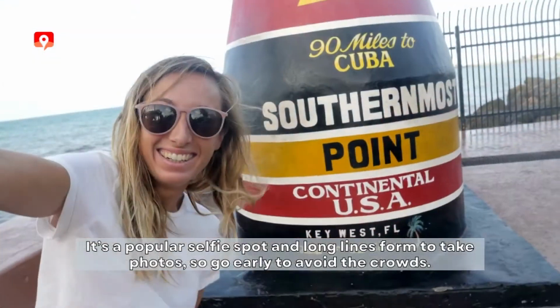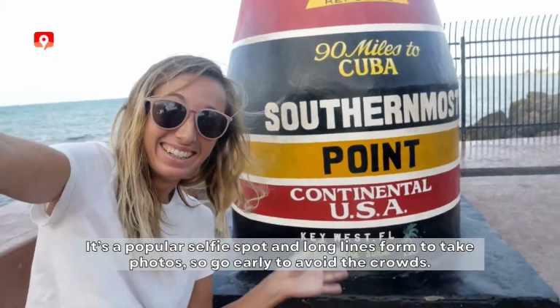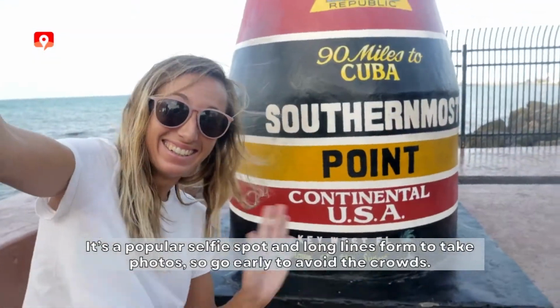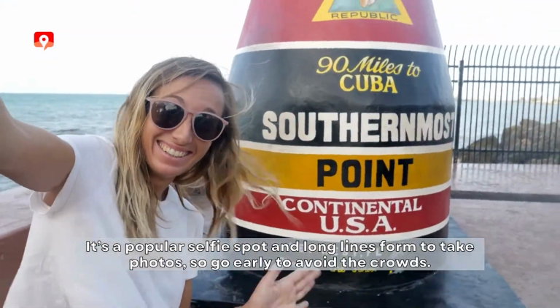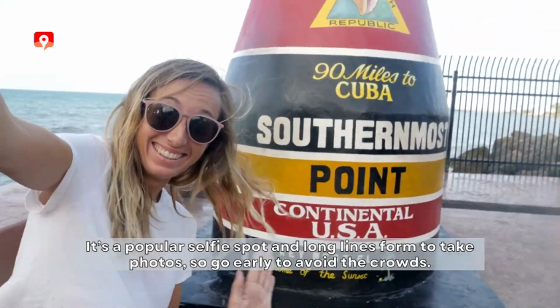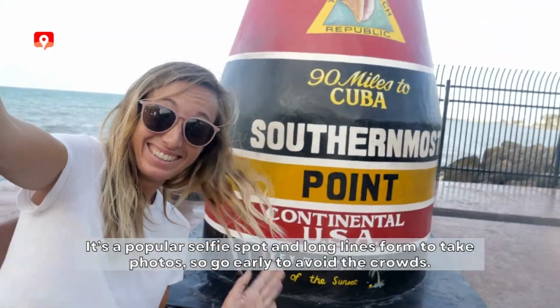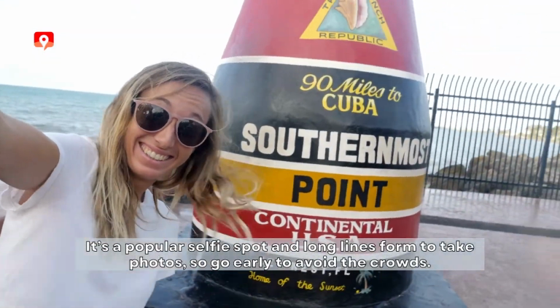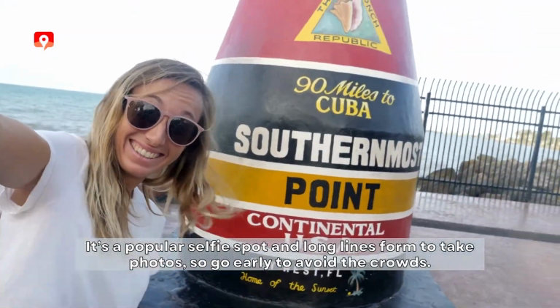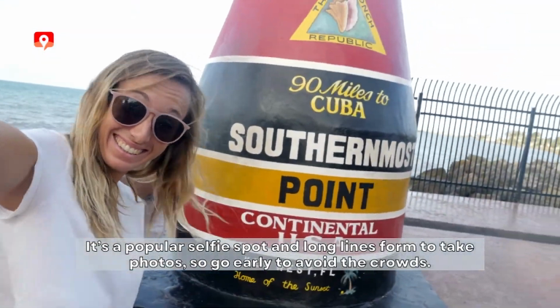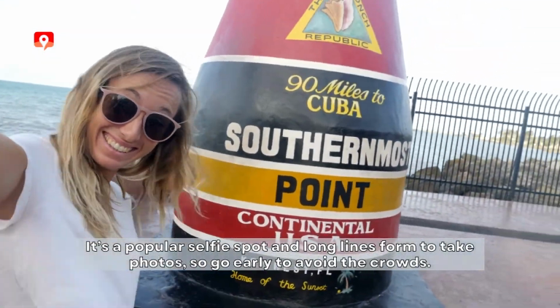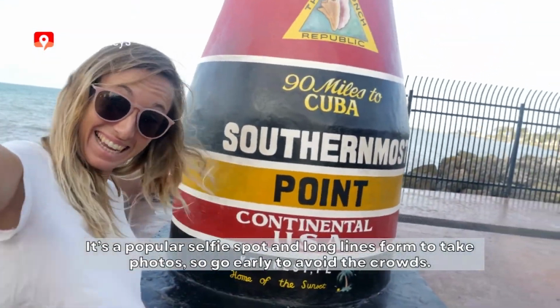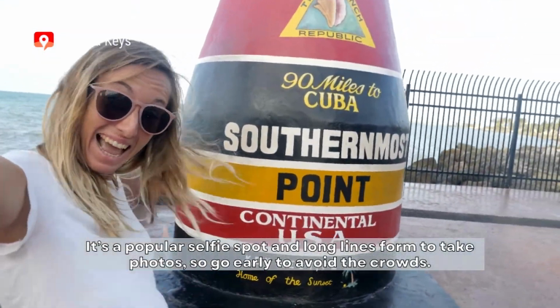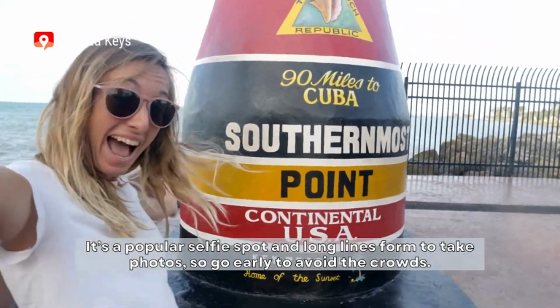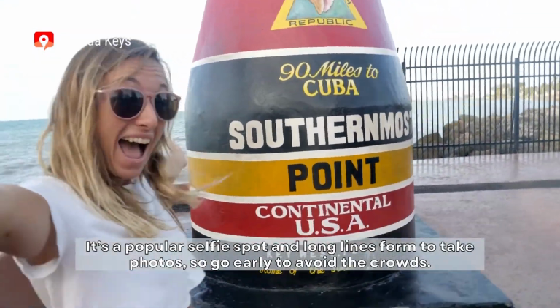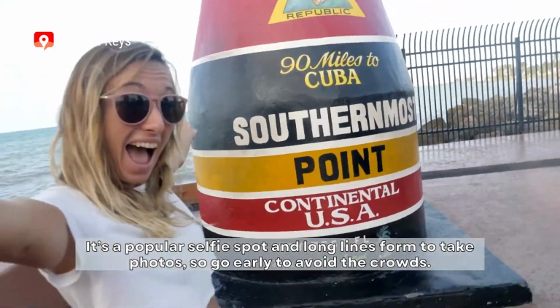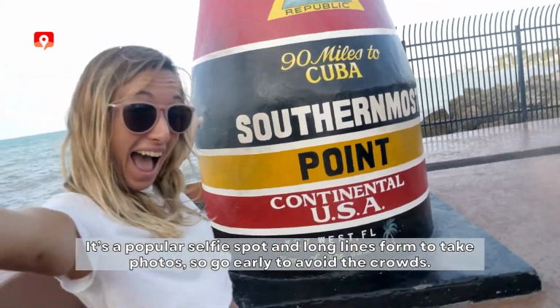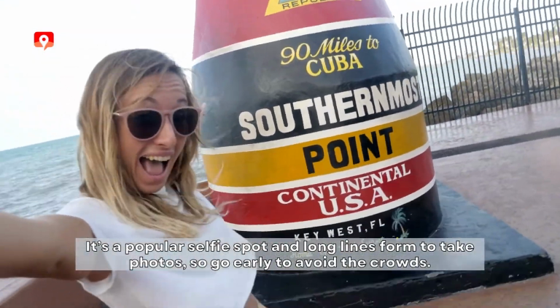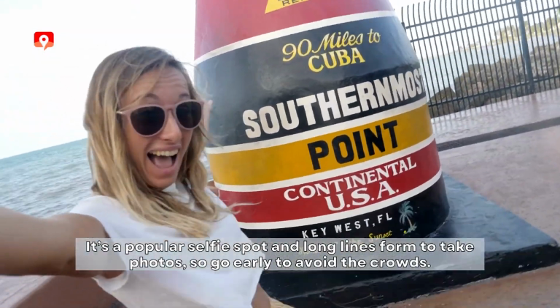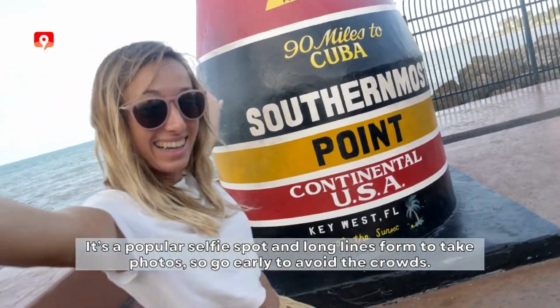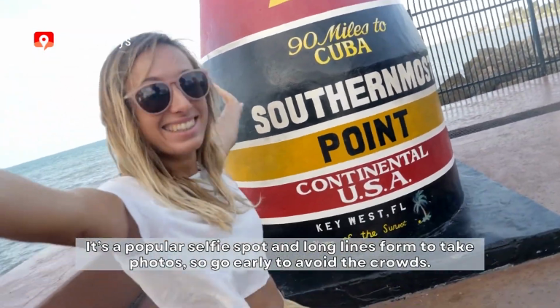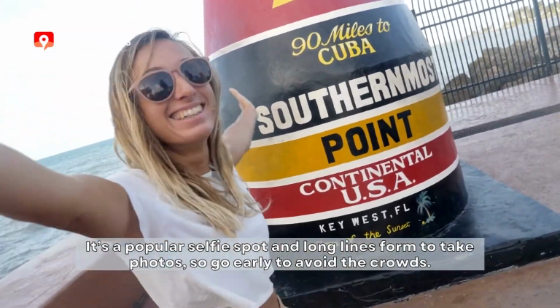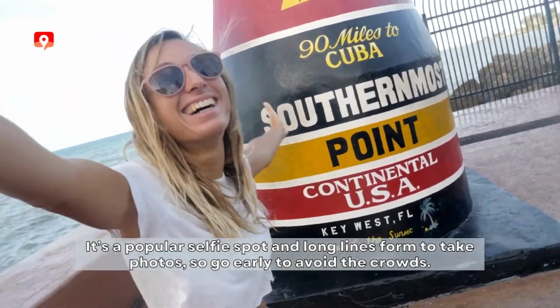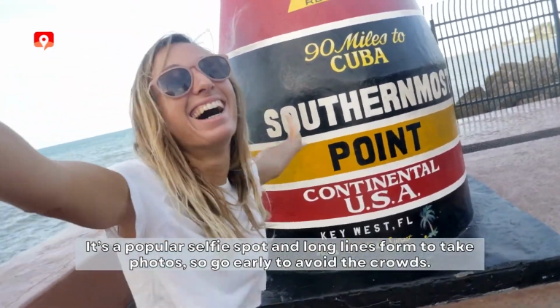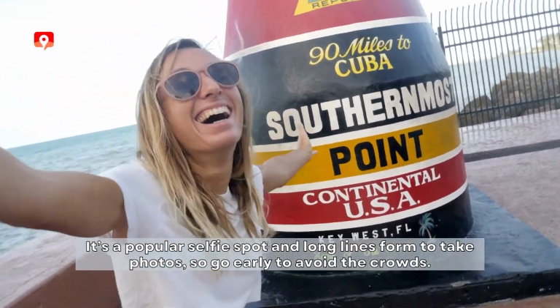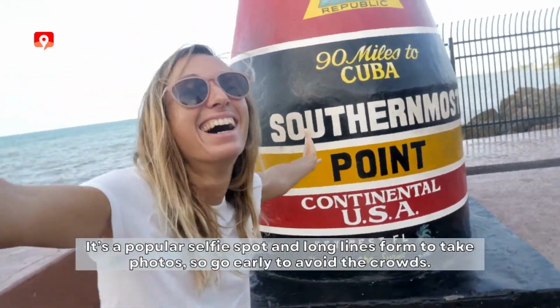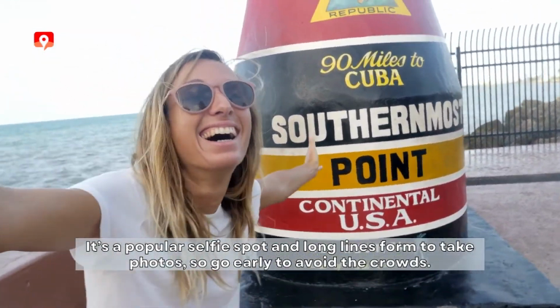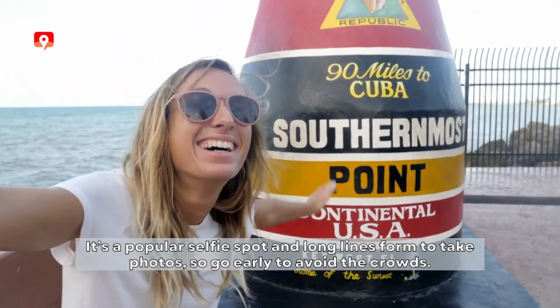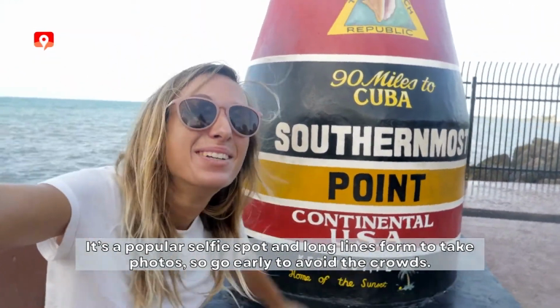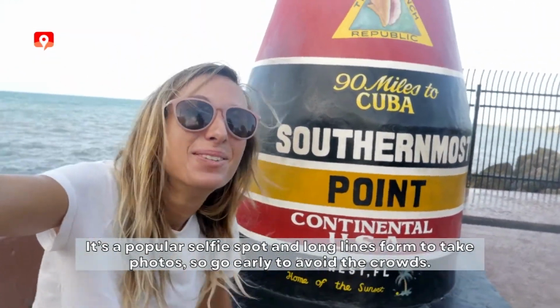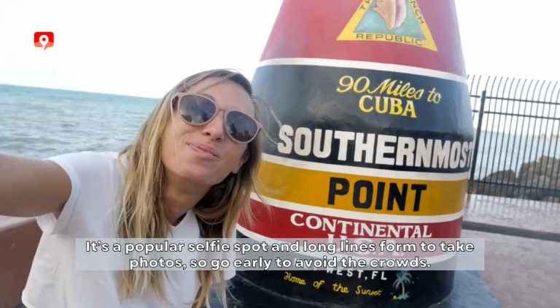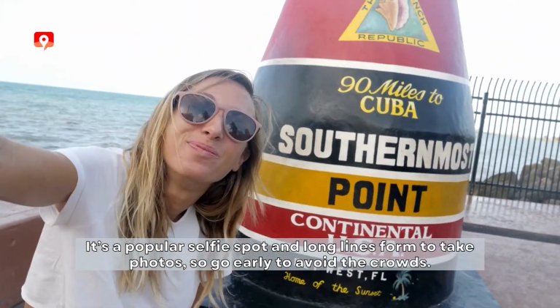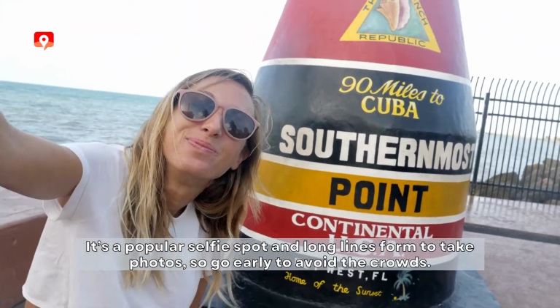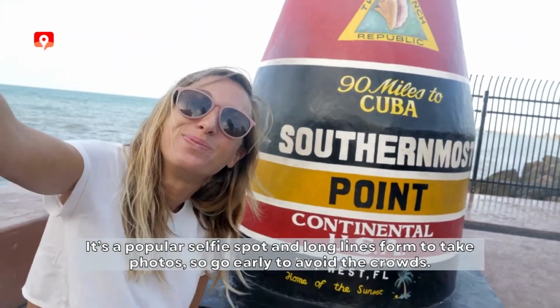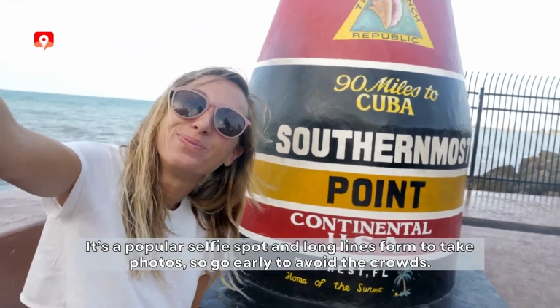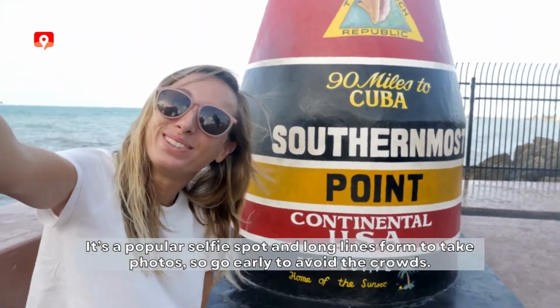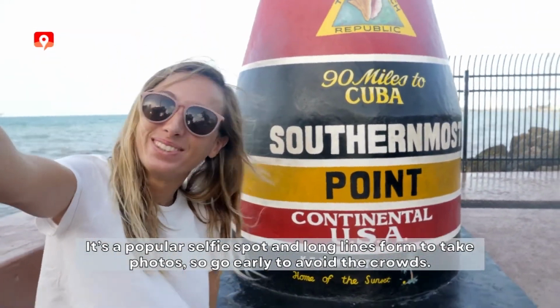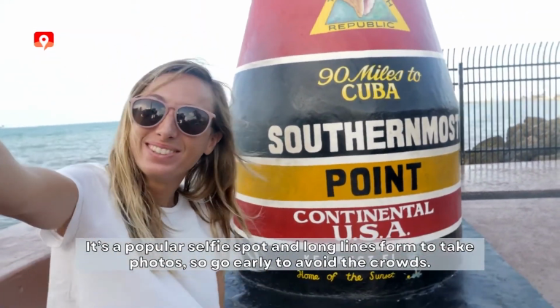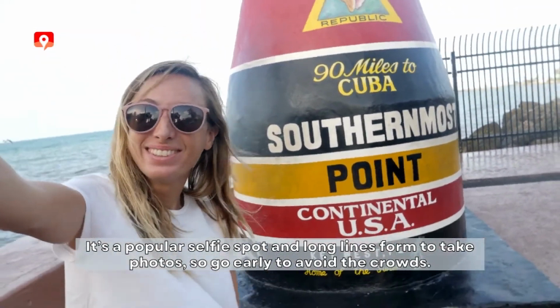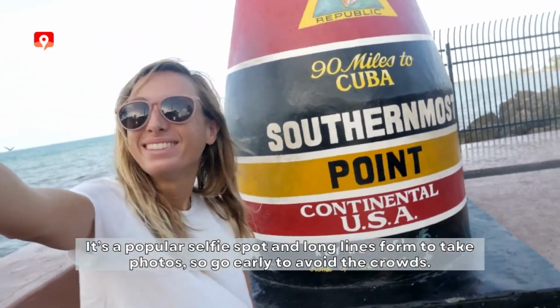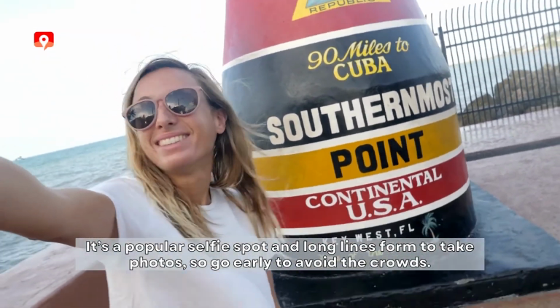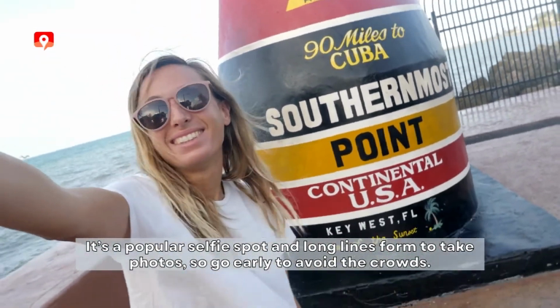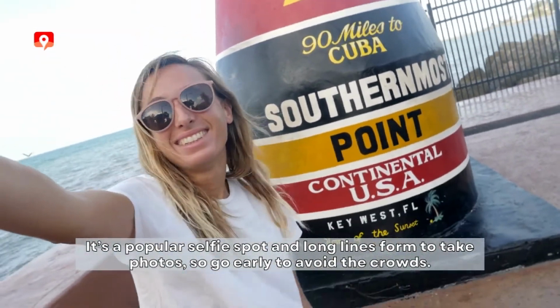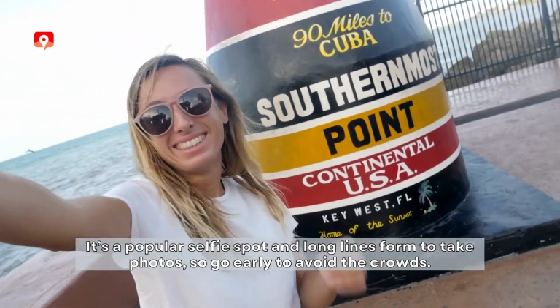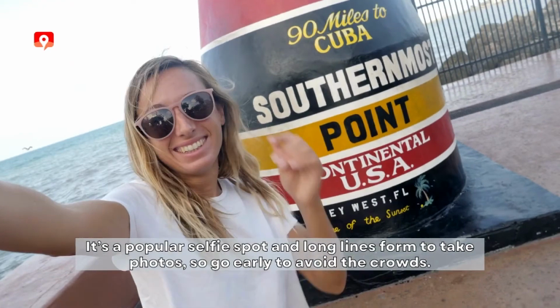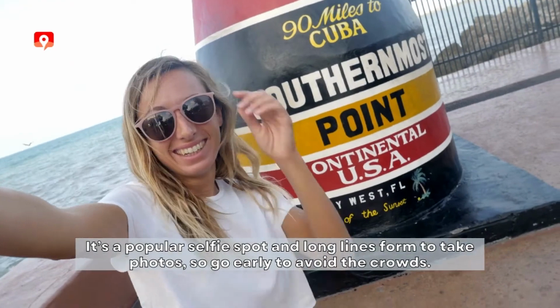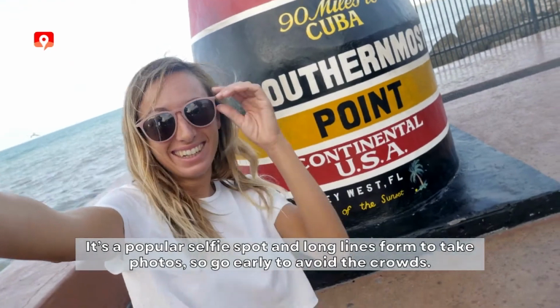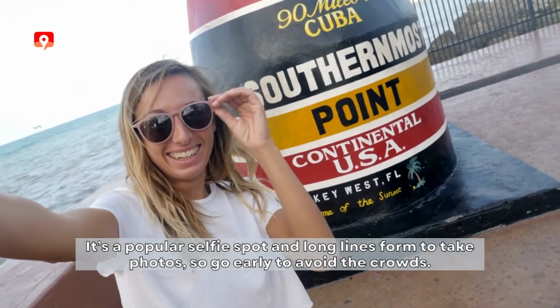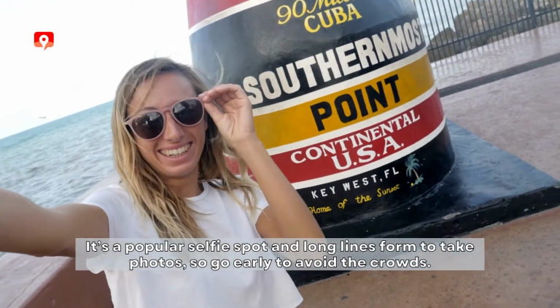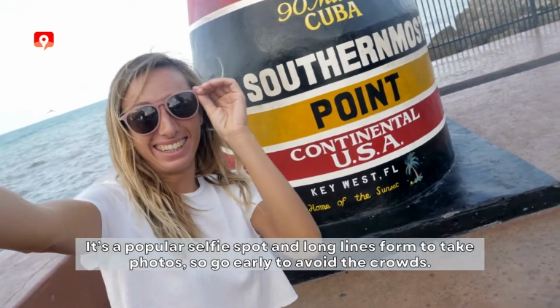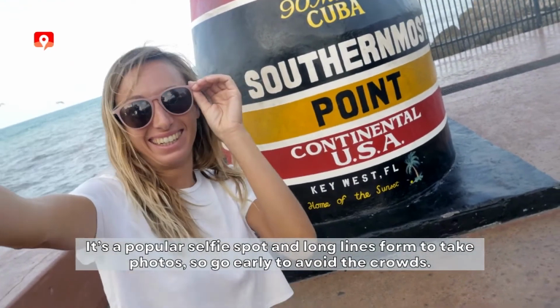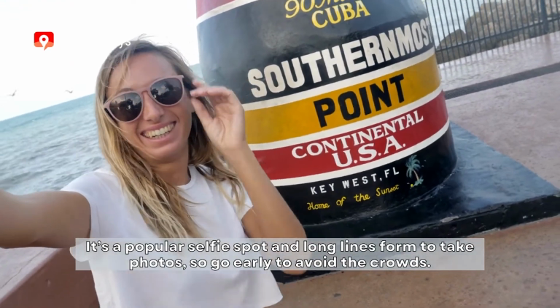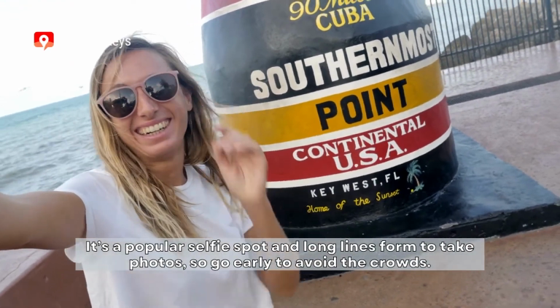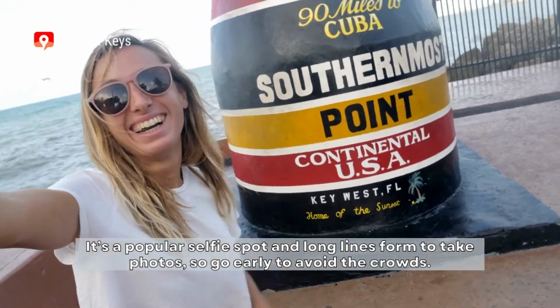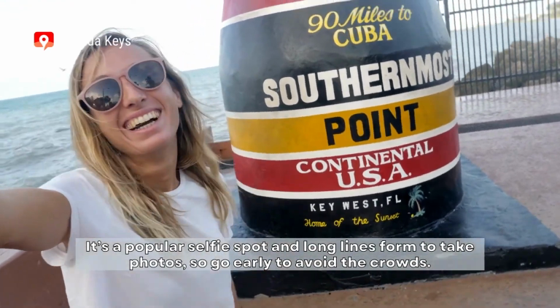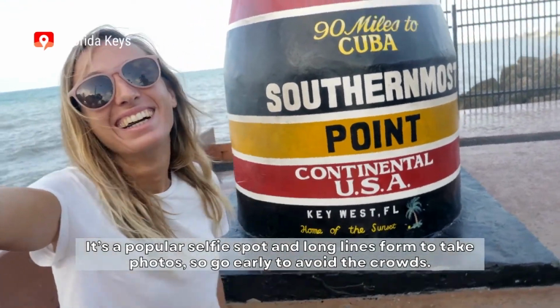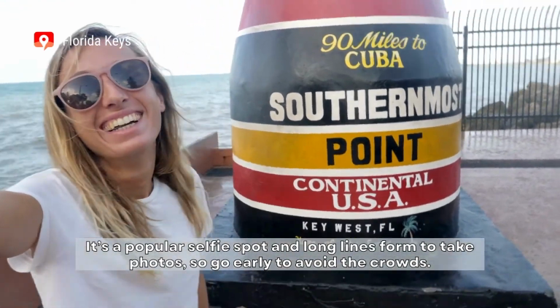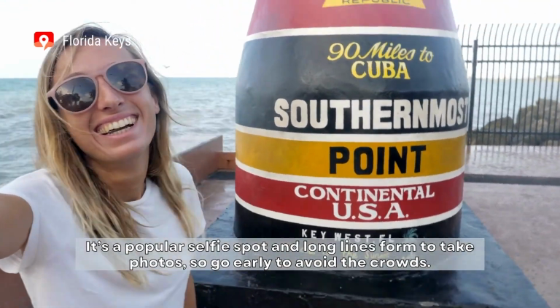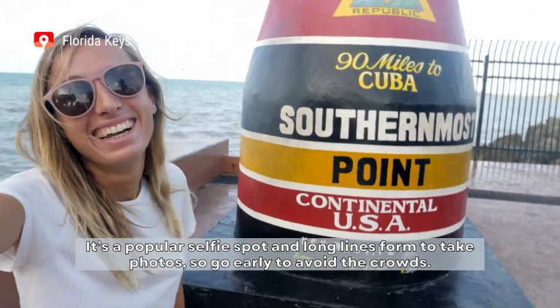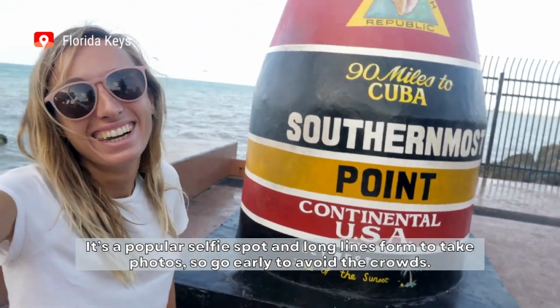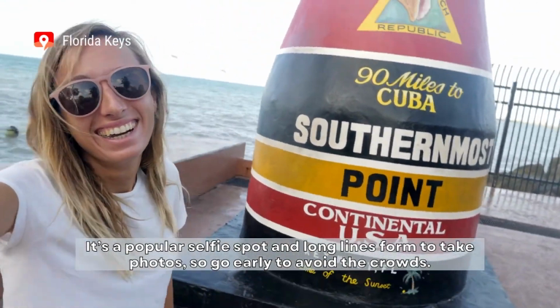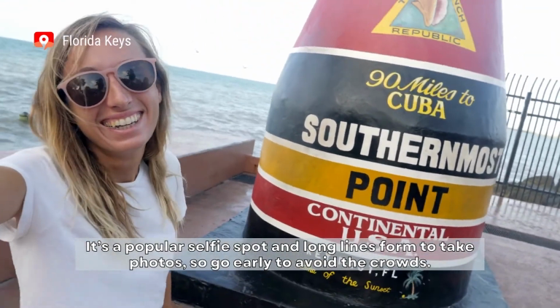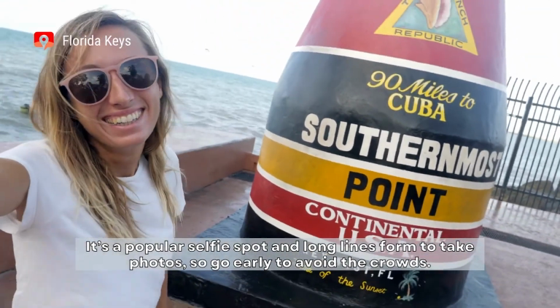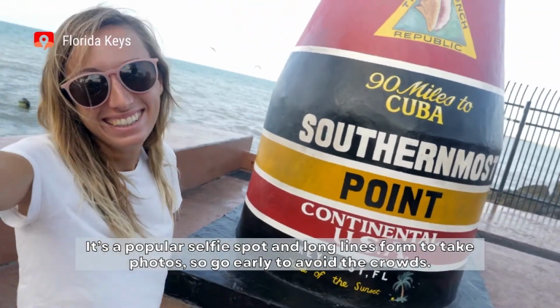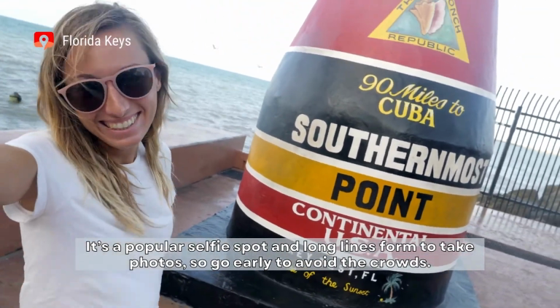It's a popular selfie spot, and long lines form to take photos, so go early to avoid the crowds.